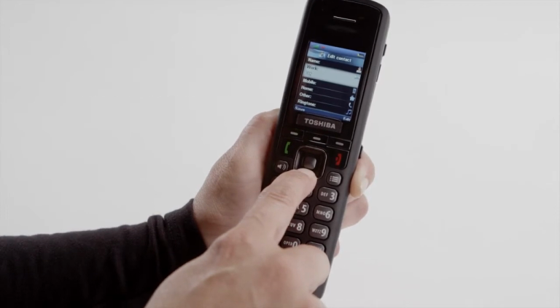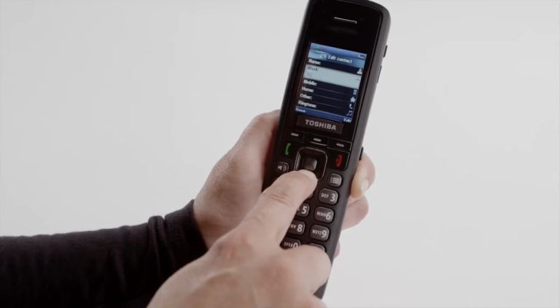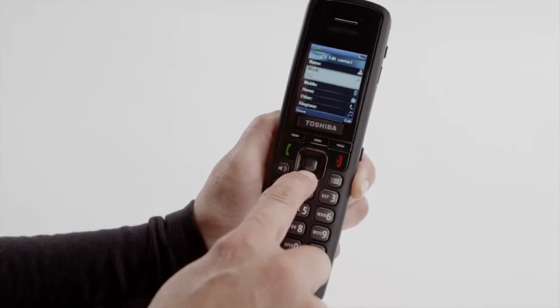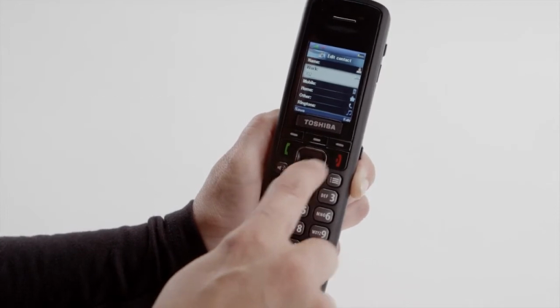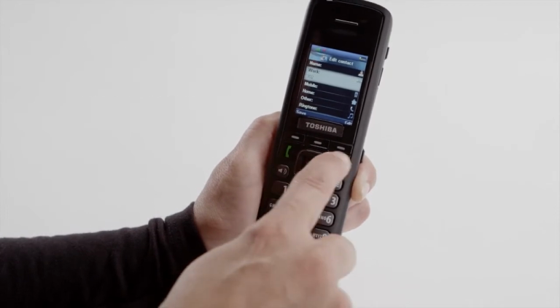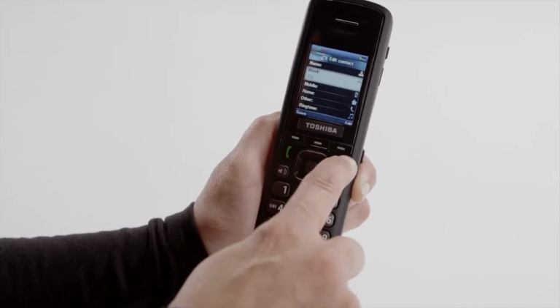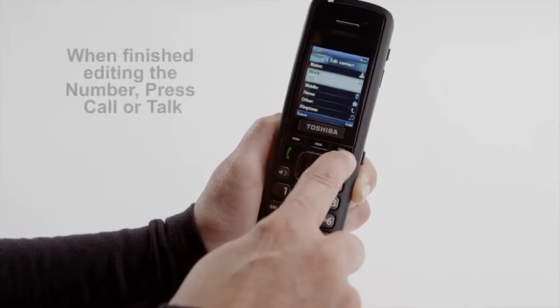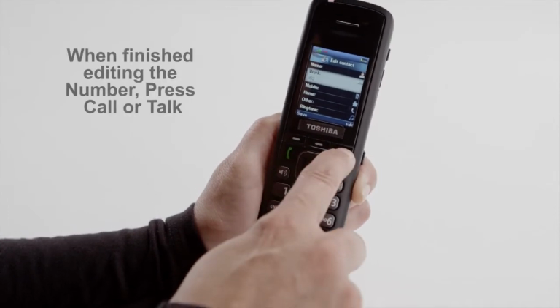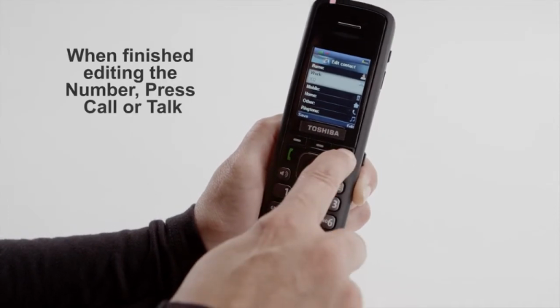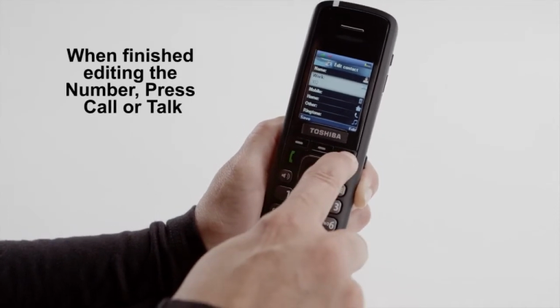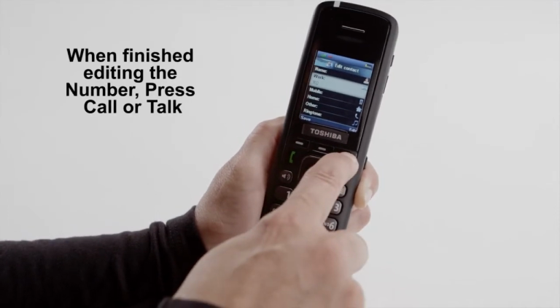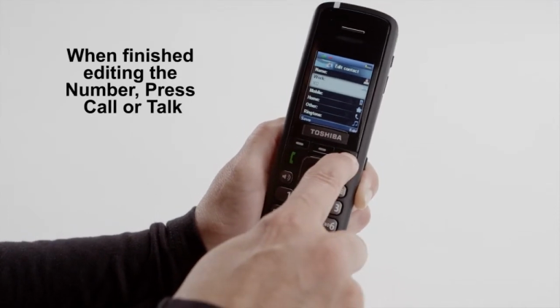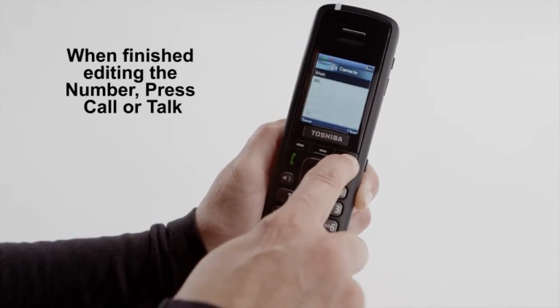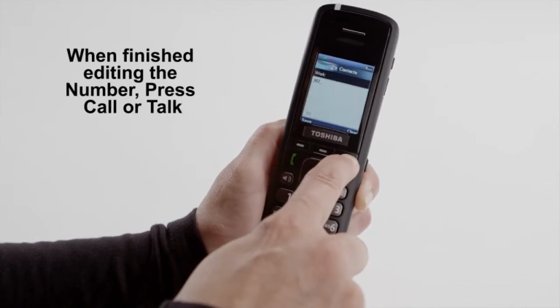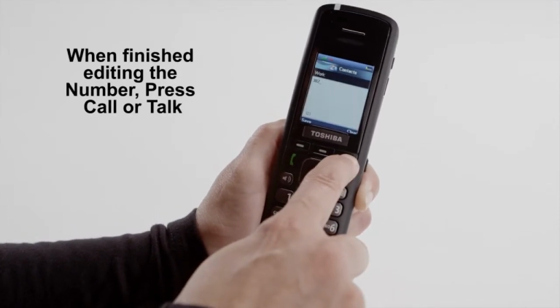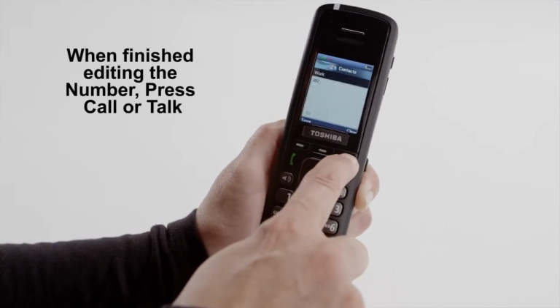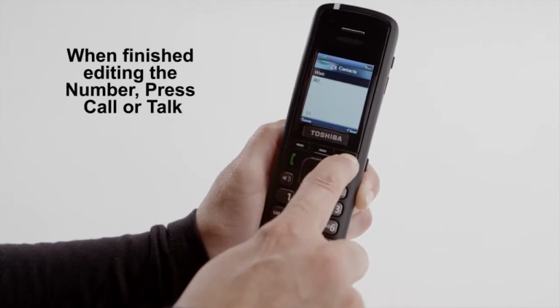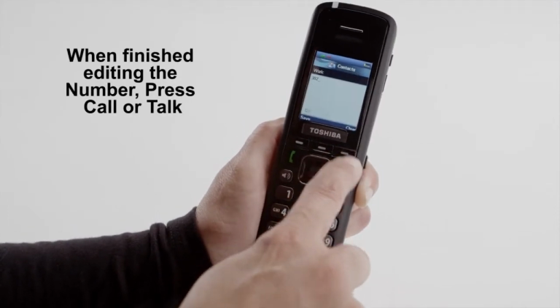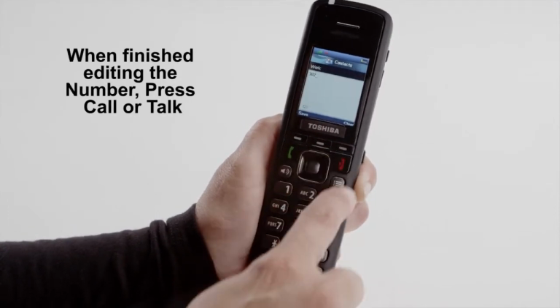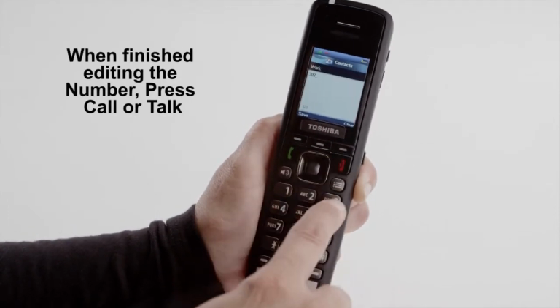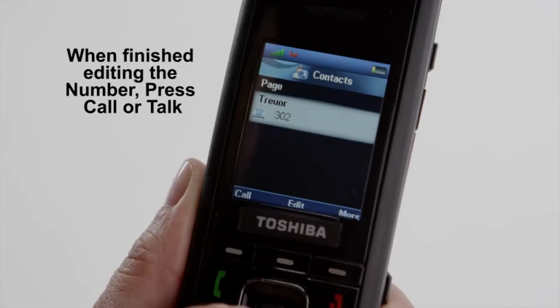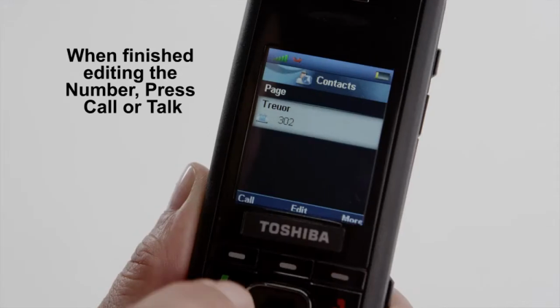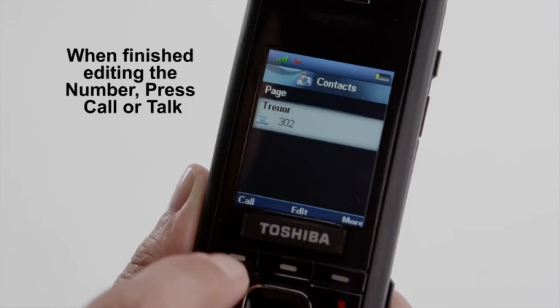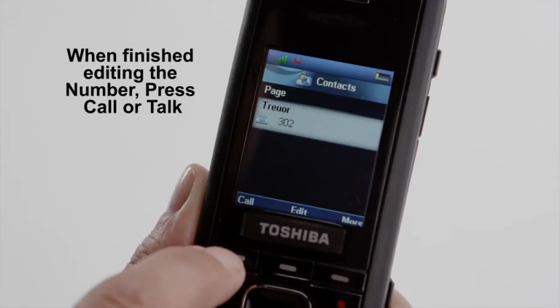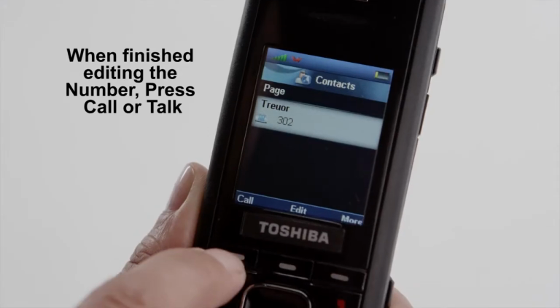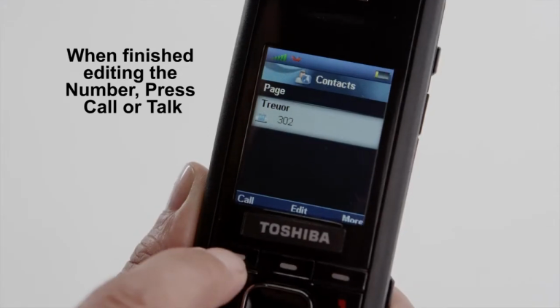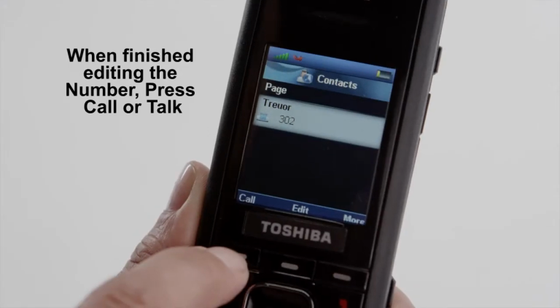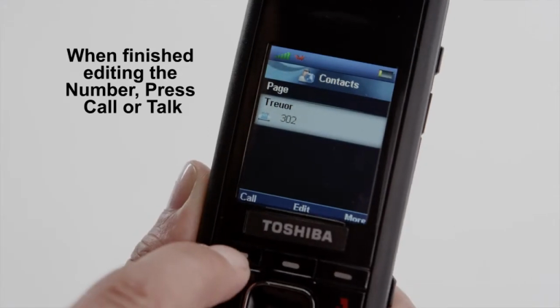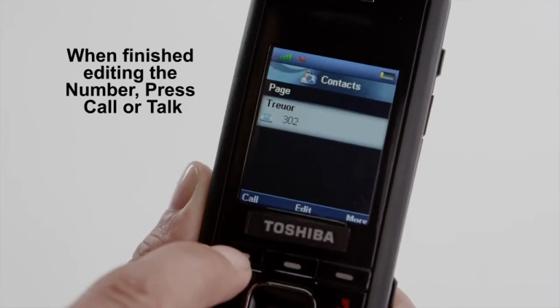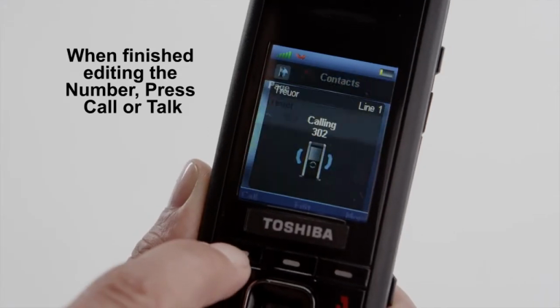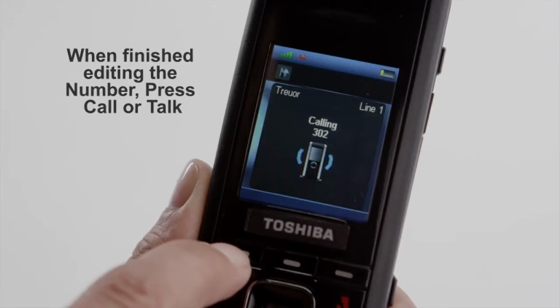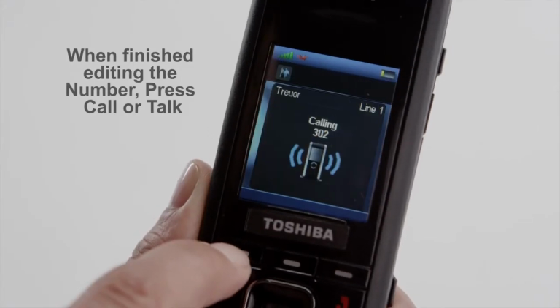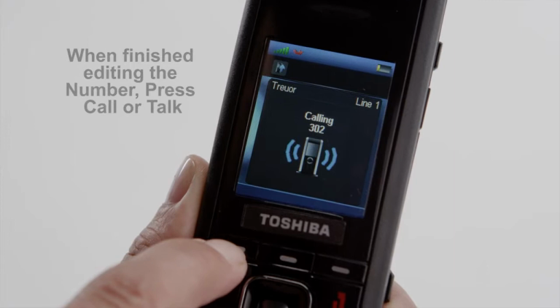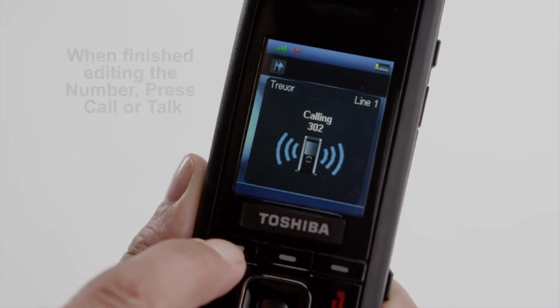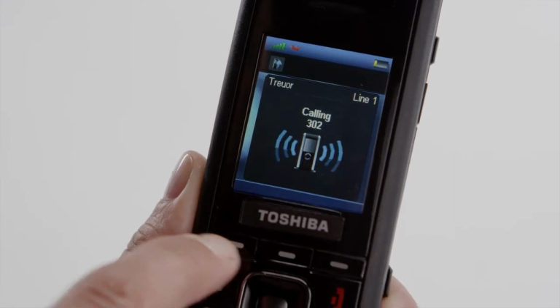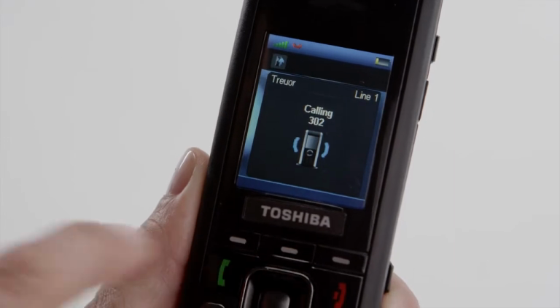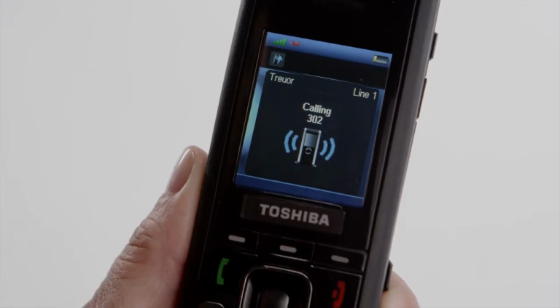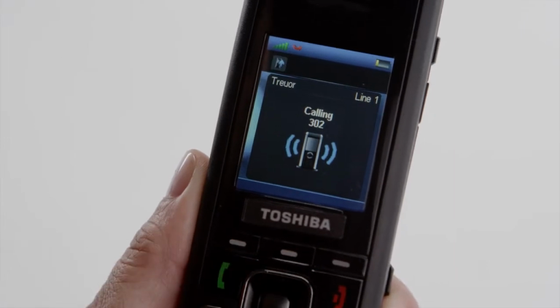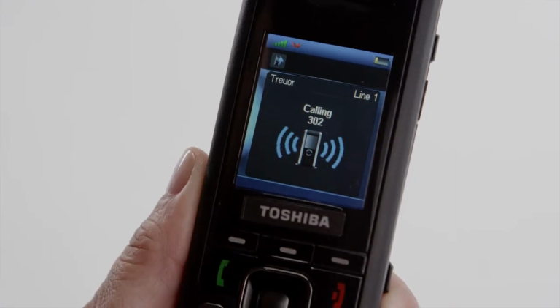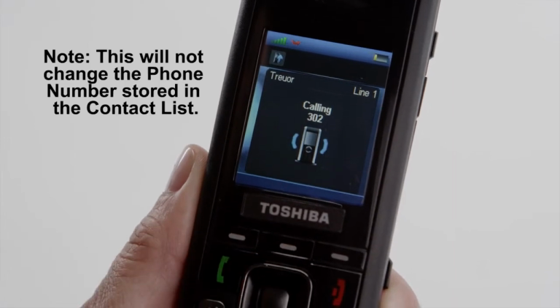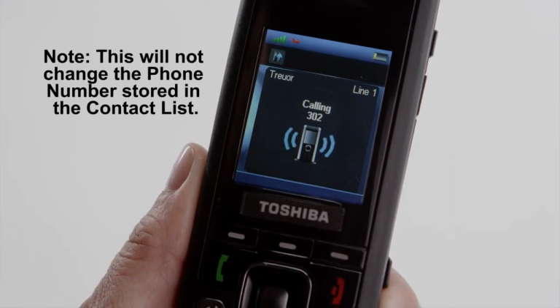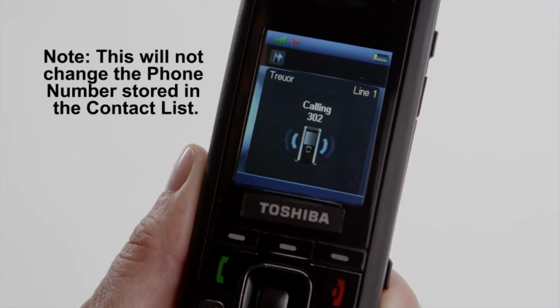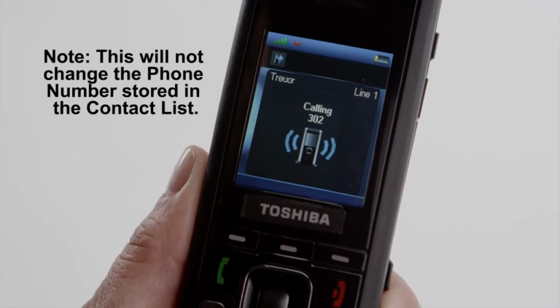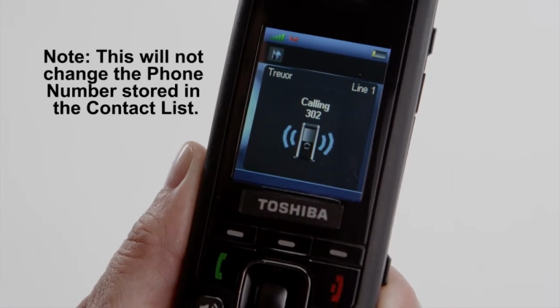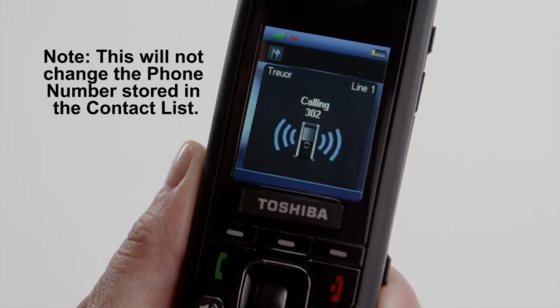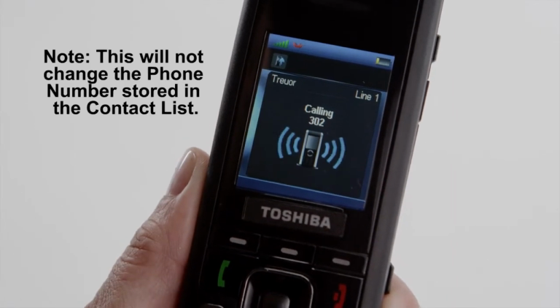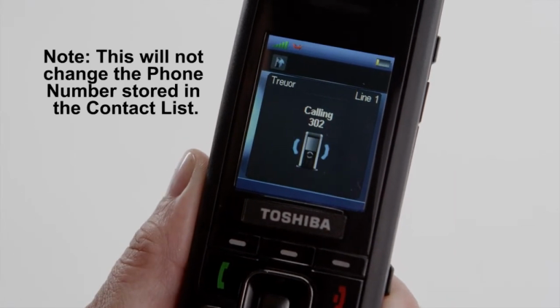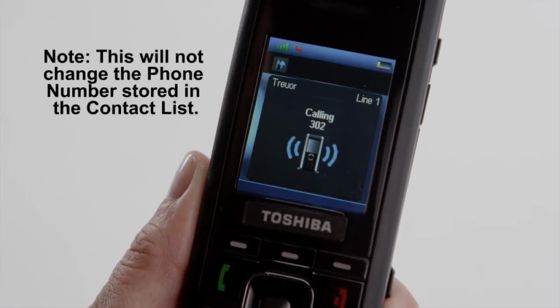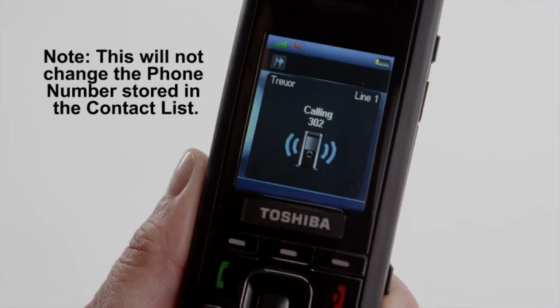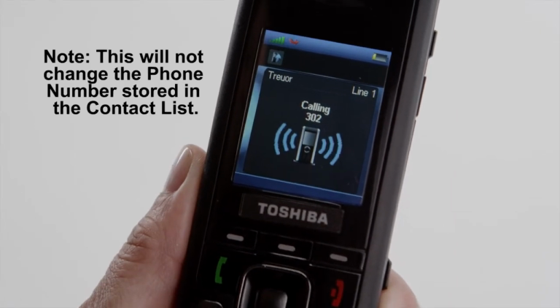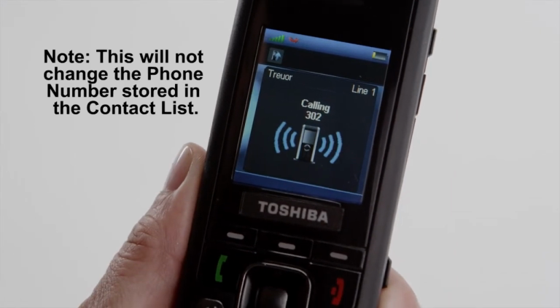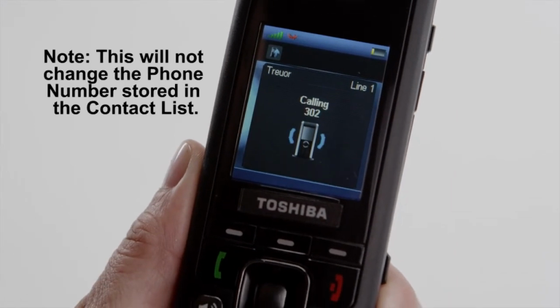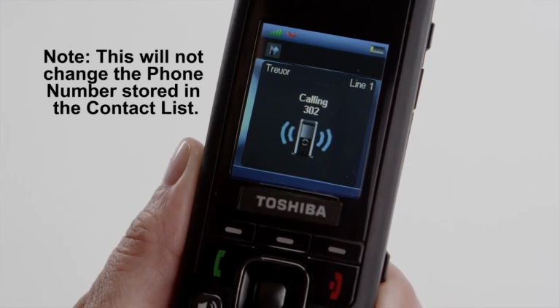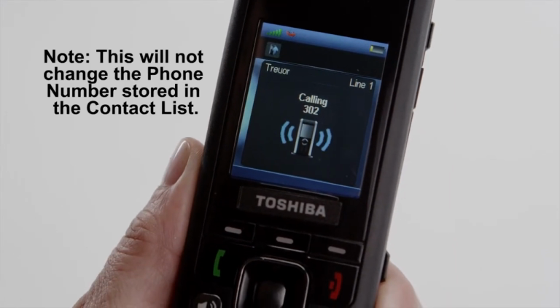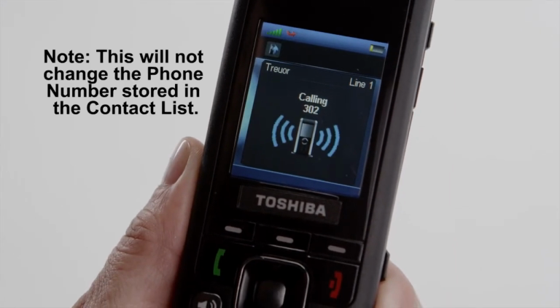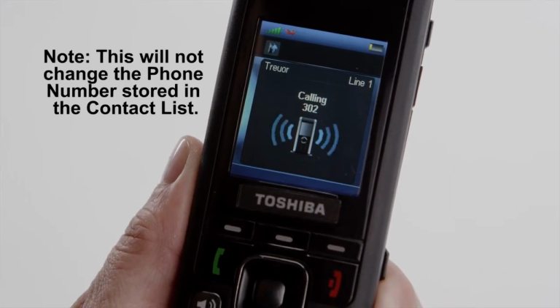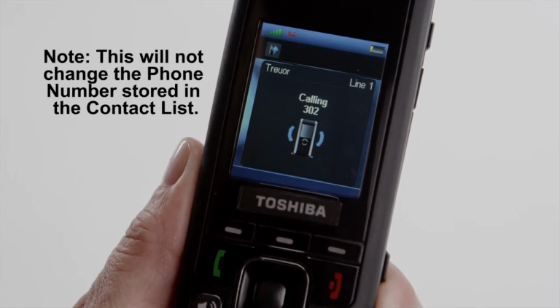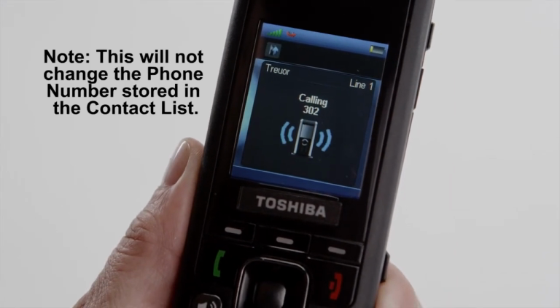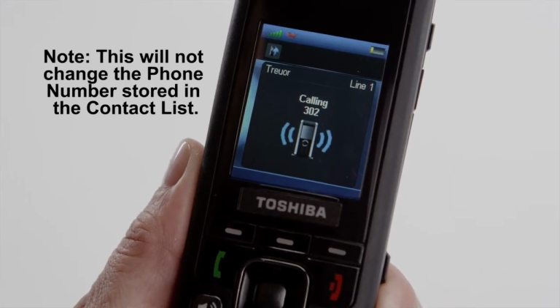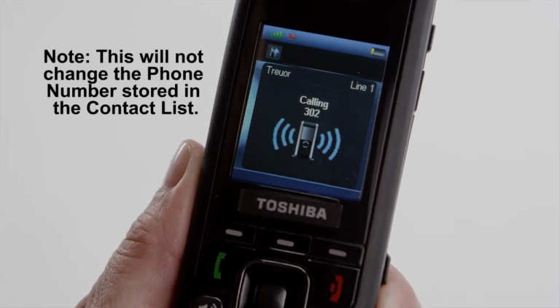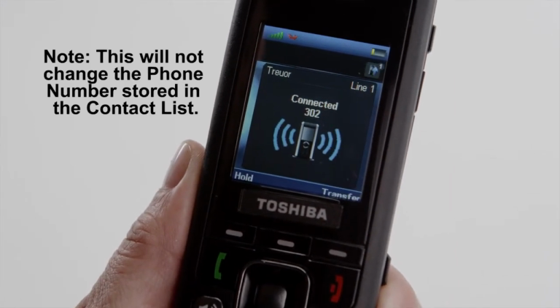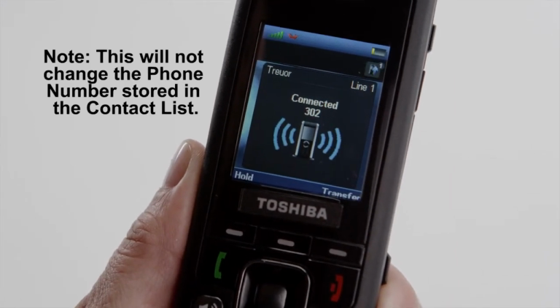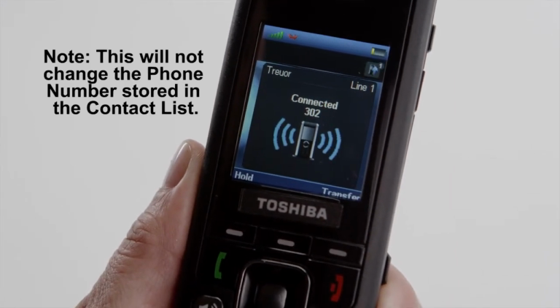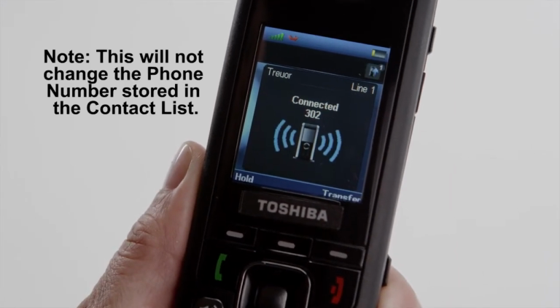When finished editing the number, press Call or Talk. Please note, this will not change the phone number stored in the contact list.